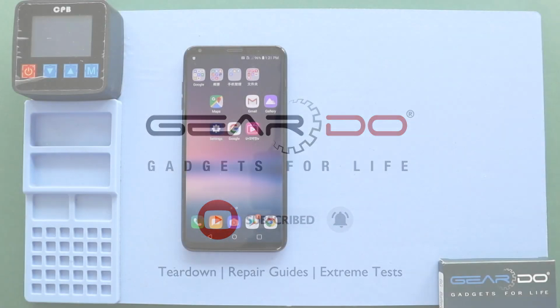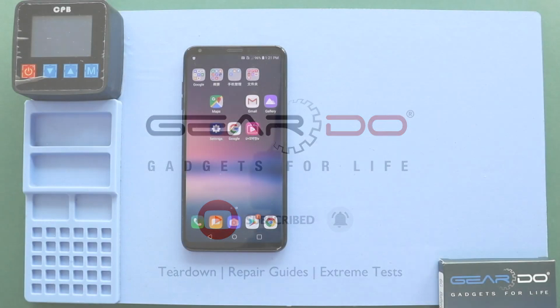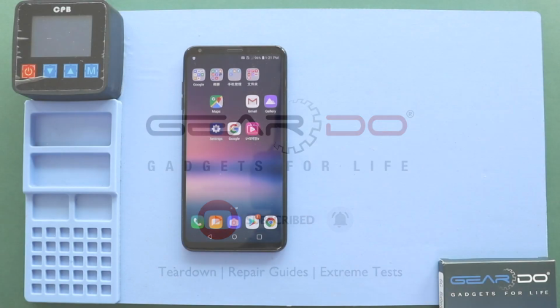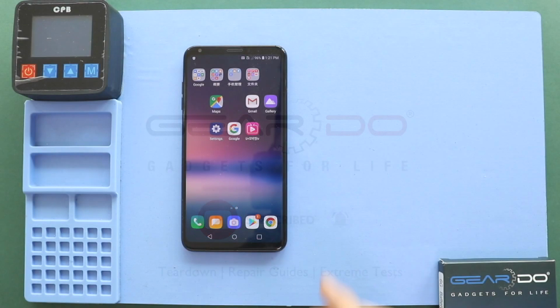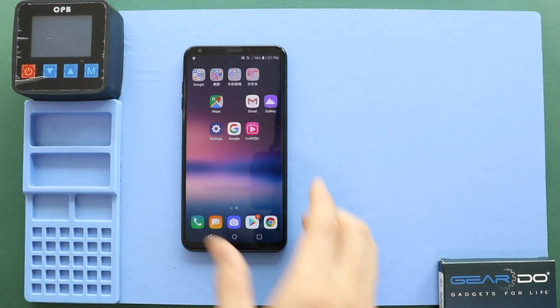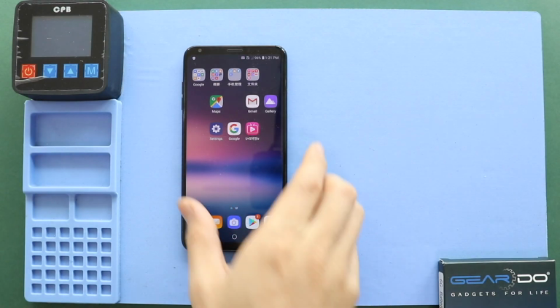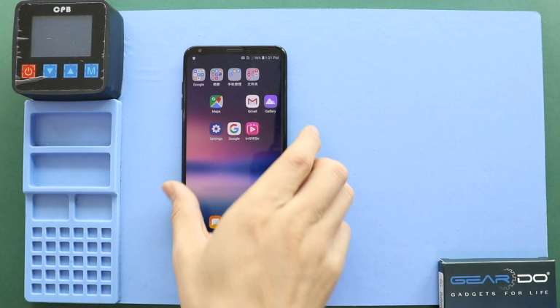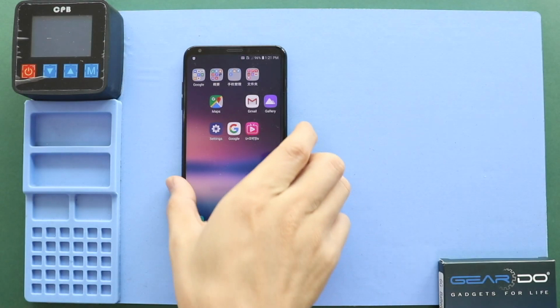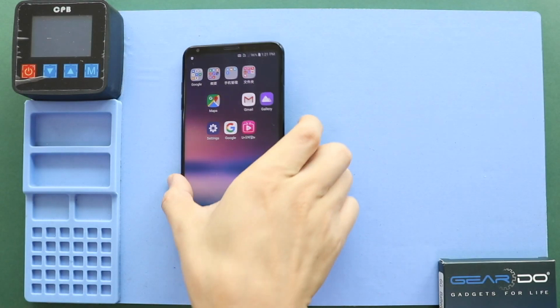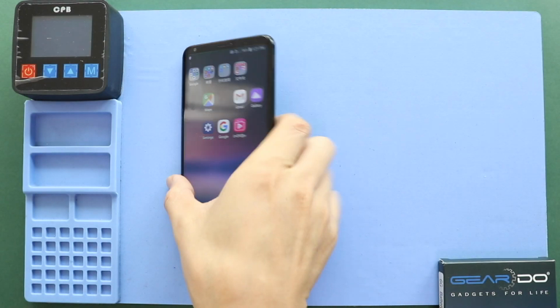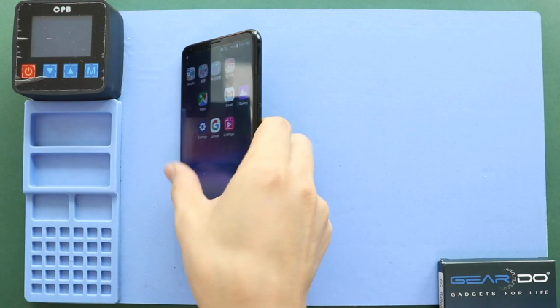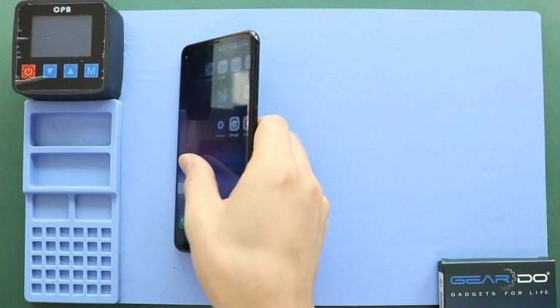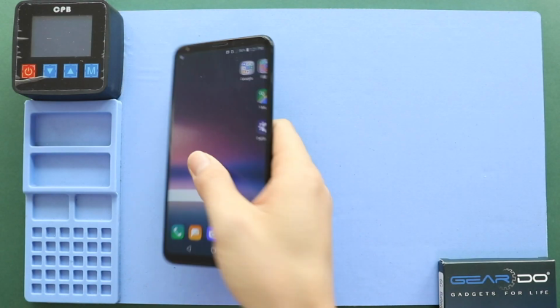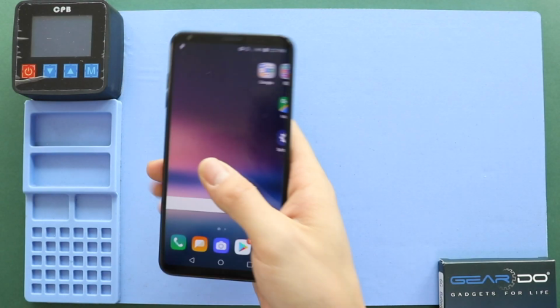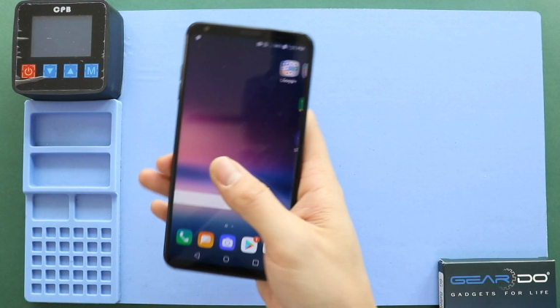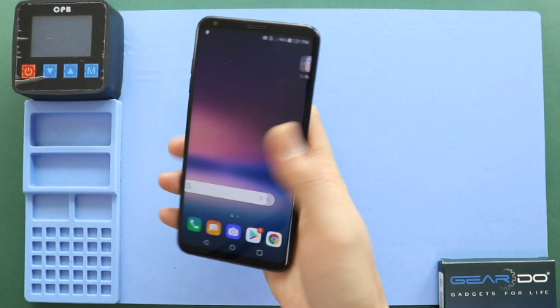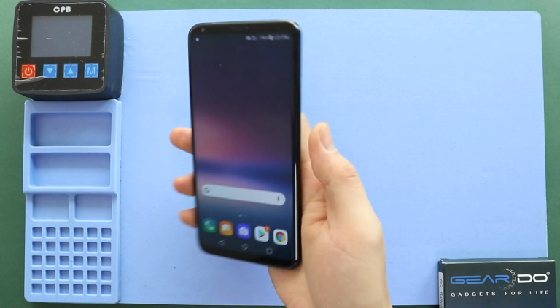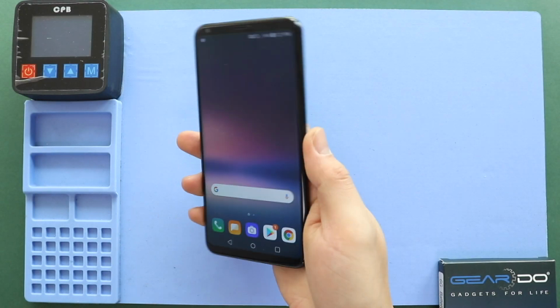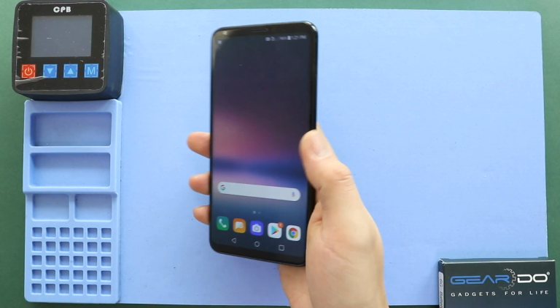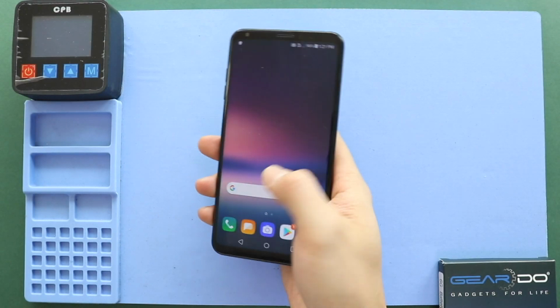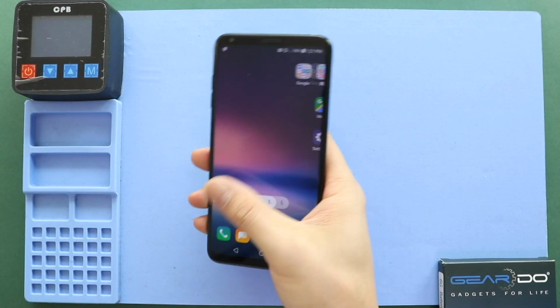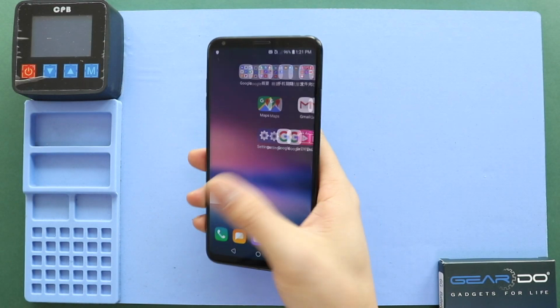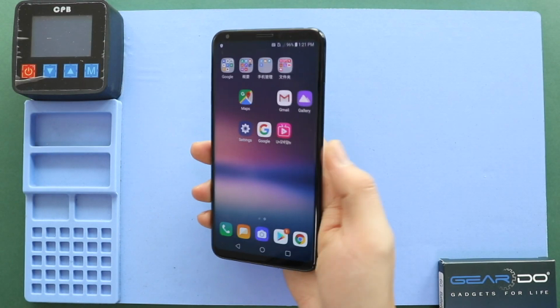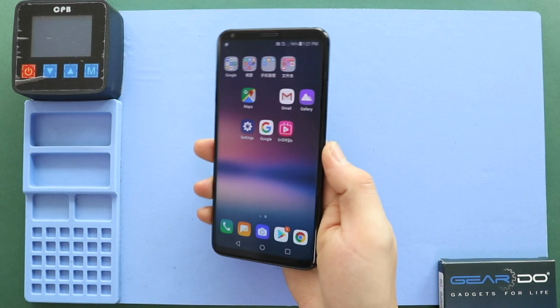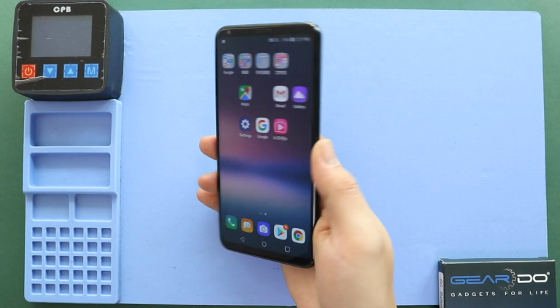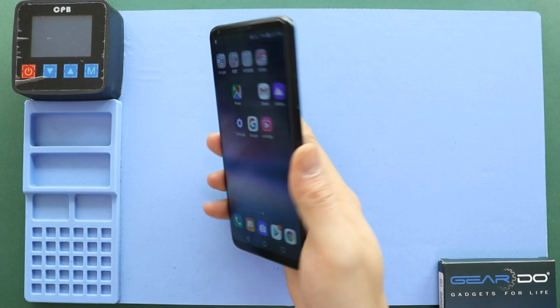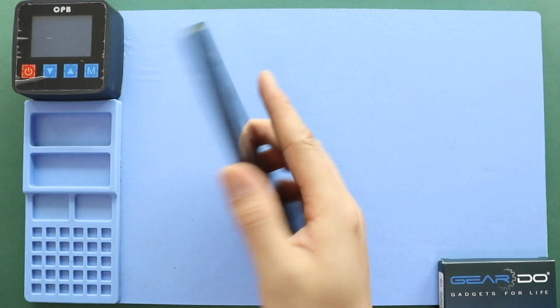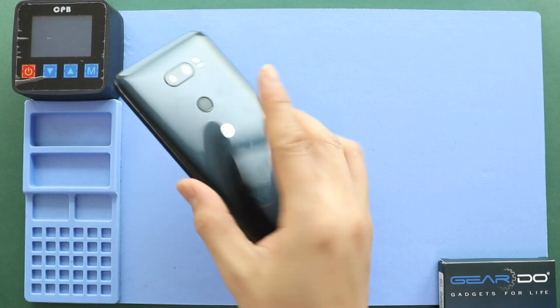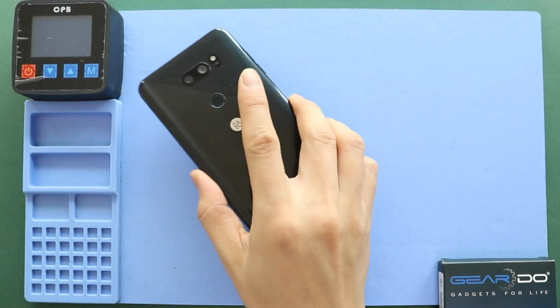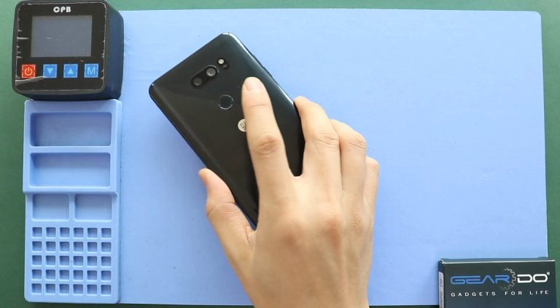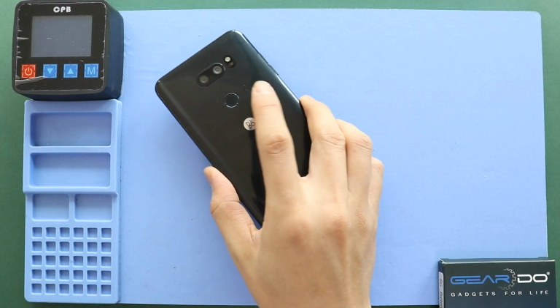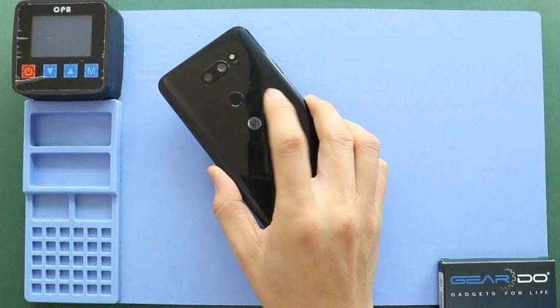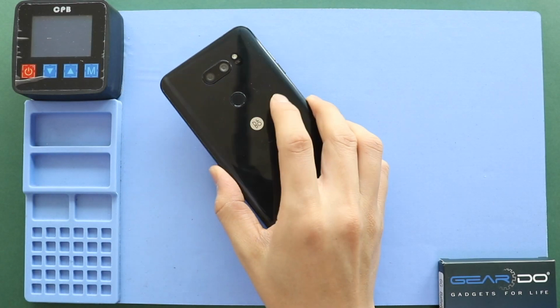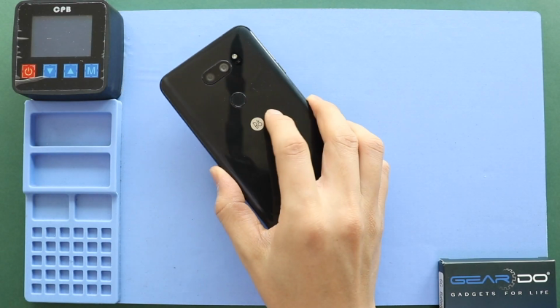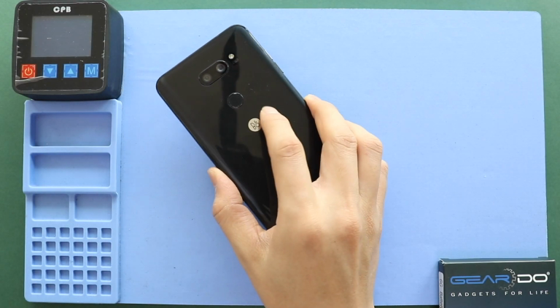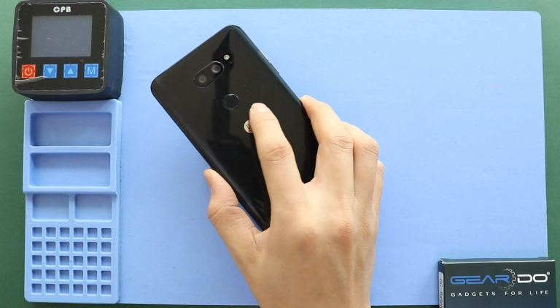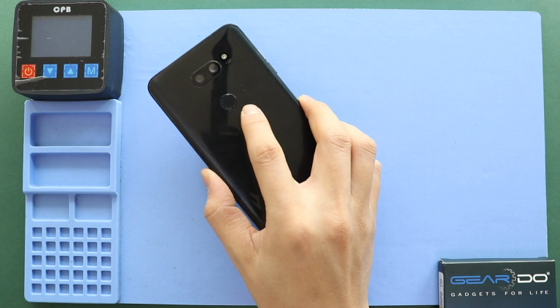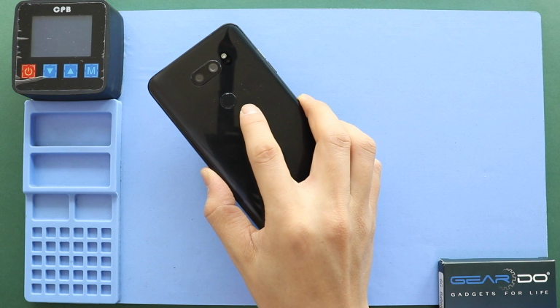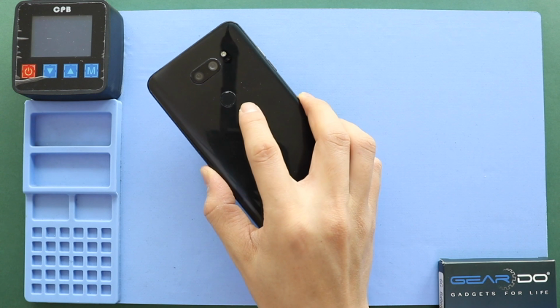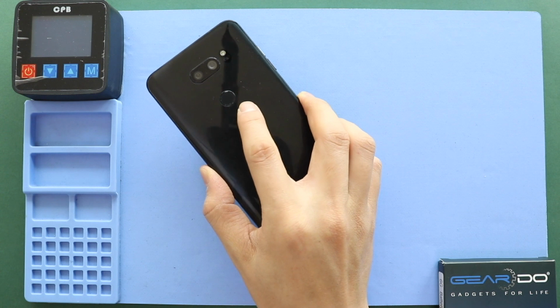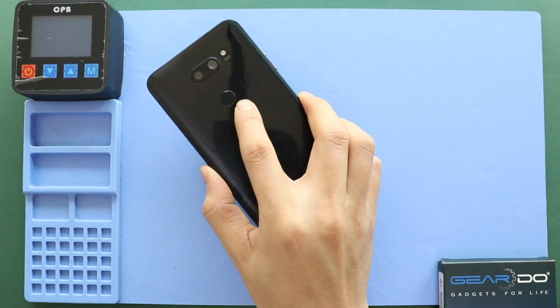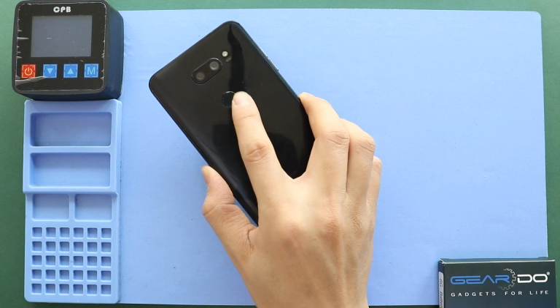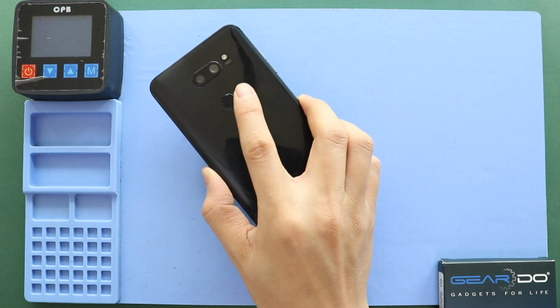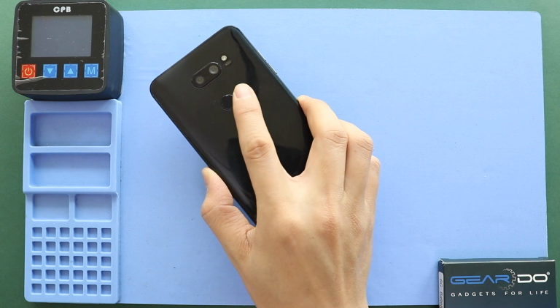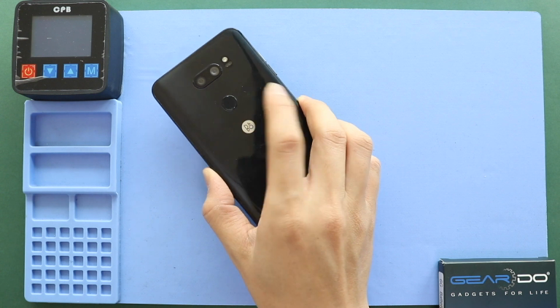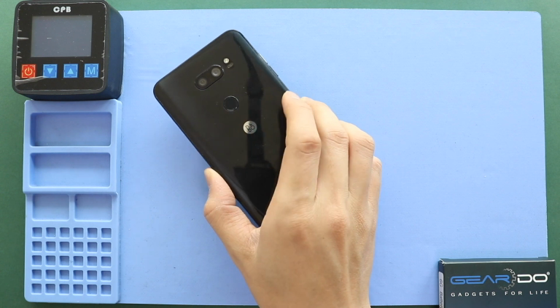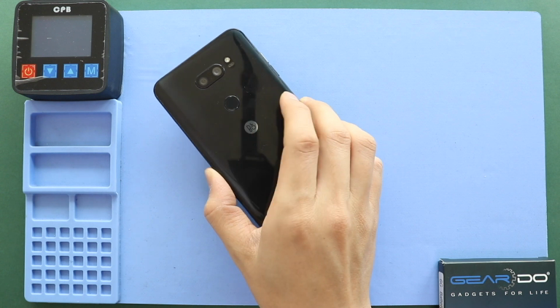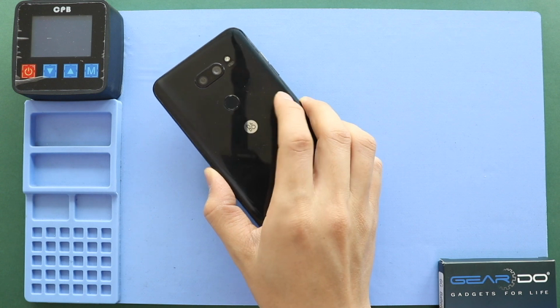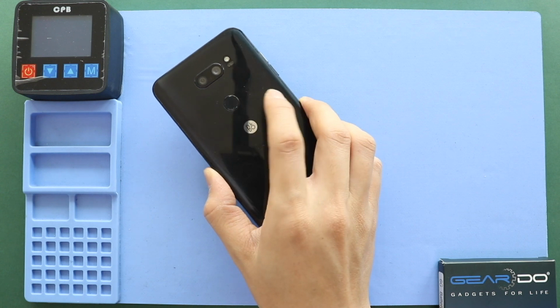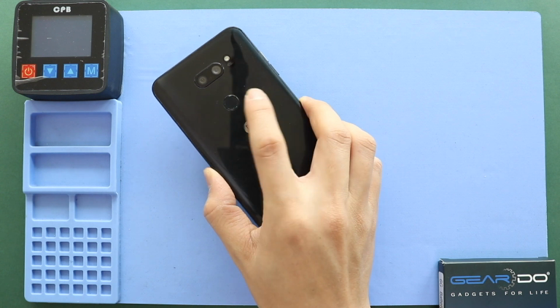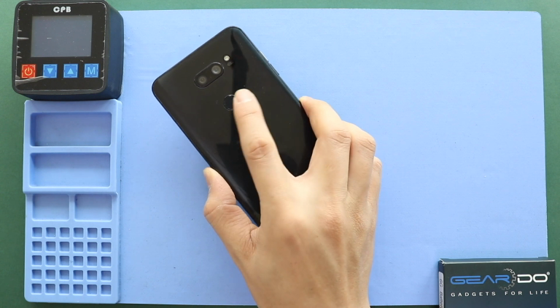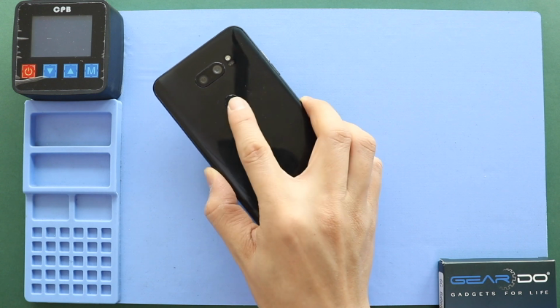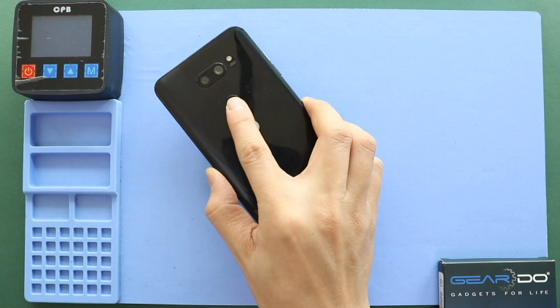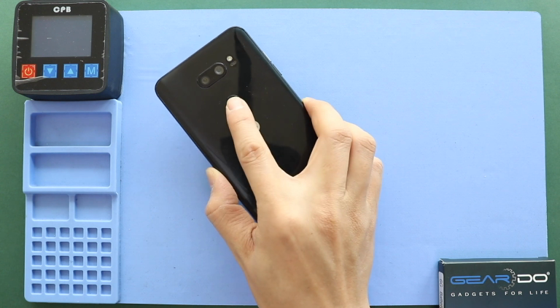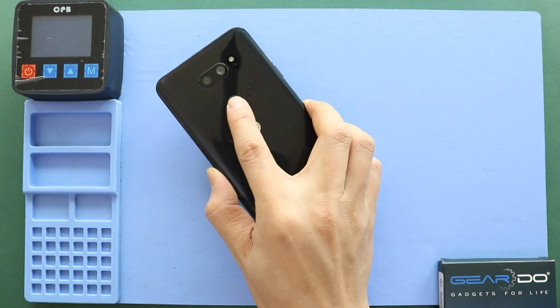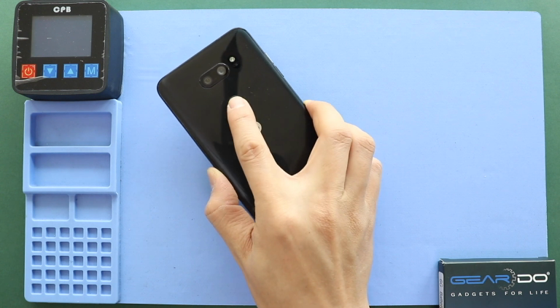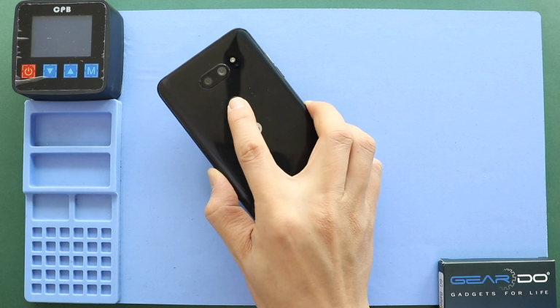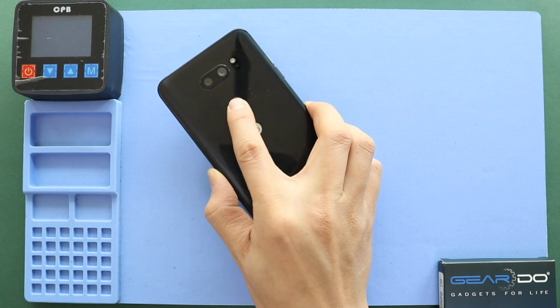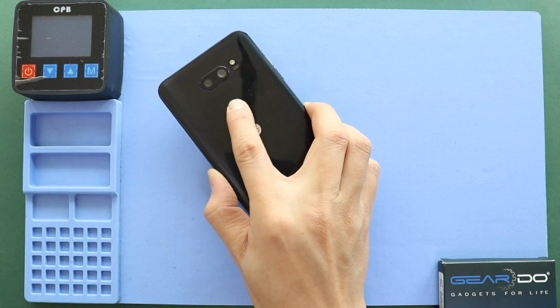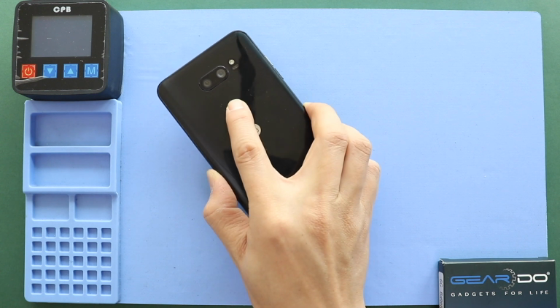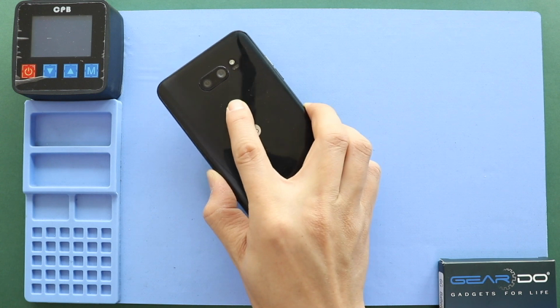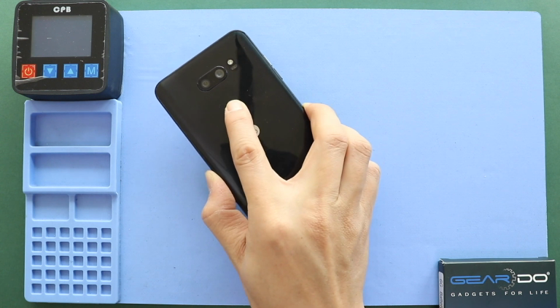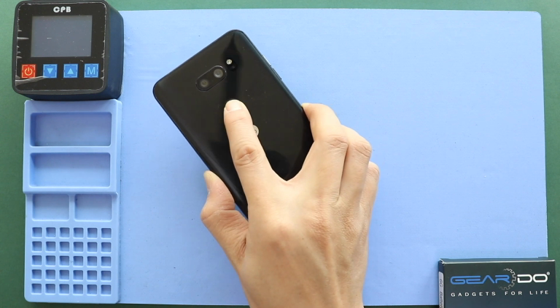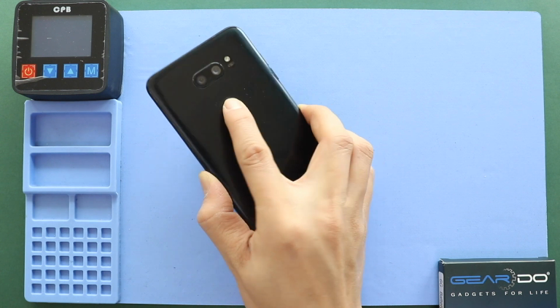Hi everyone, welcome back to Gedo. Today we will show you how to replace the charge import board on the LG V30 mobile phone.